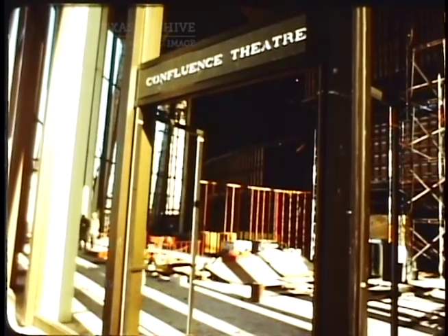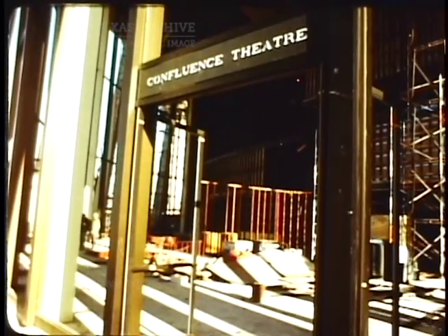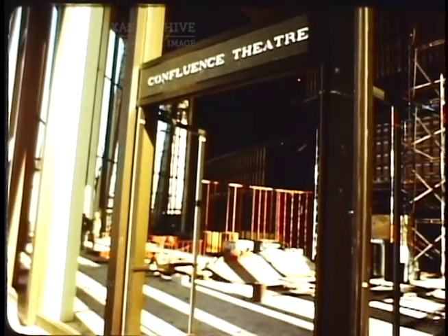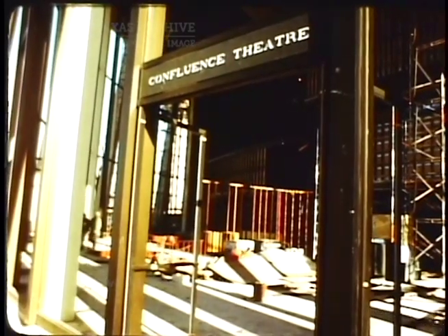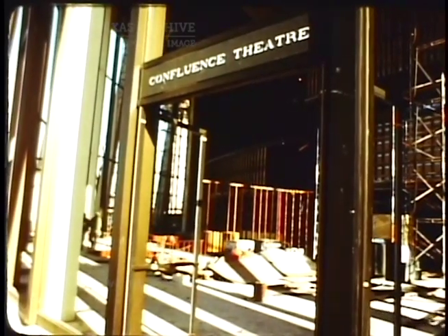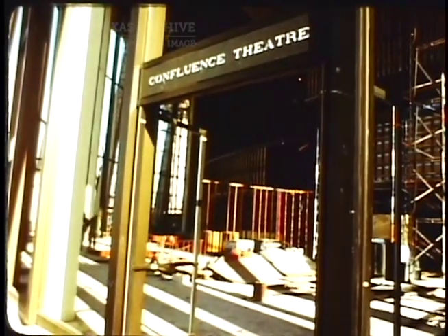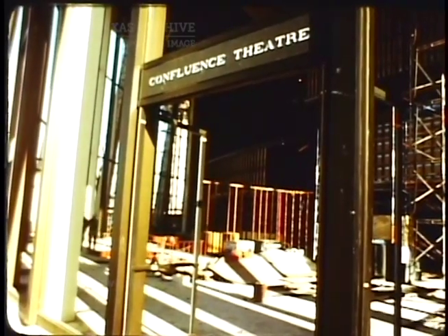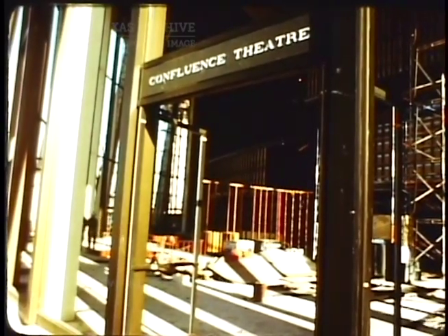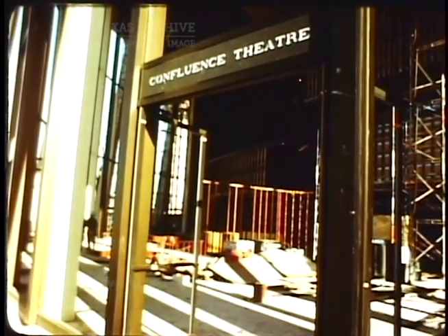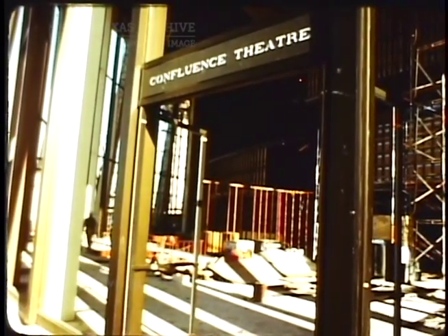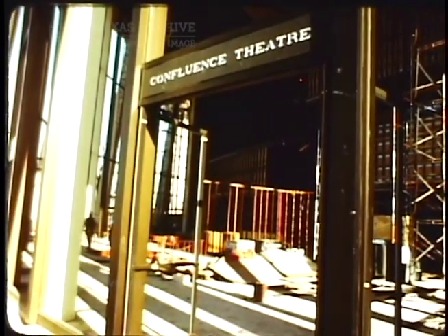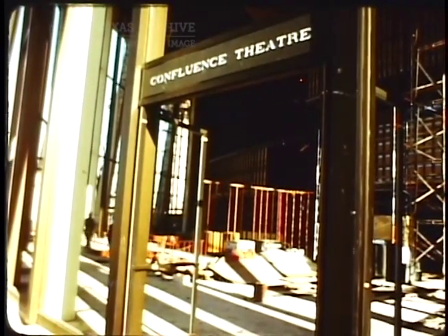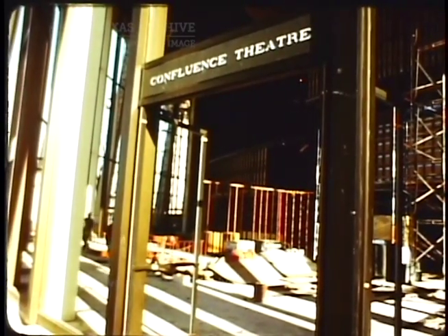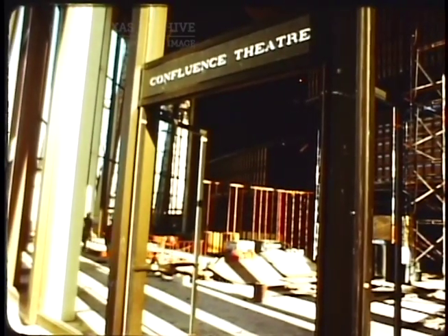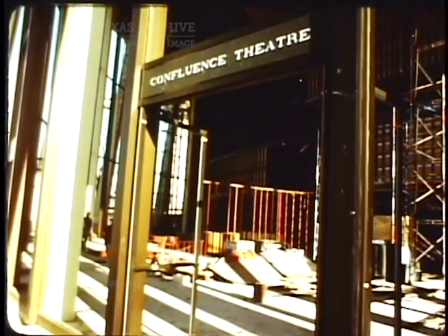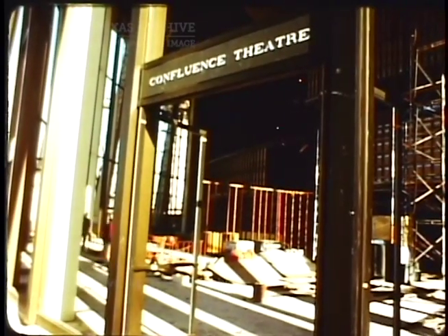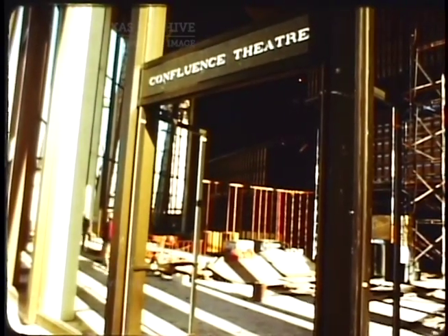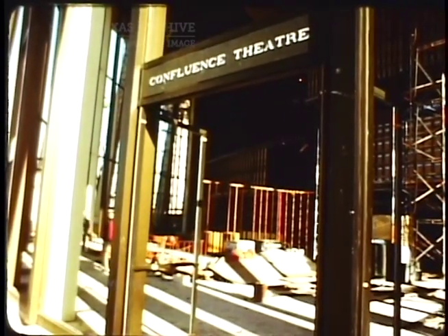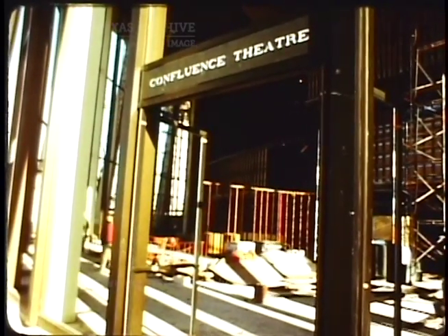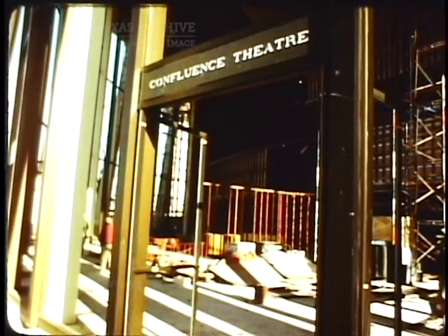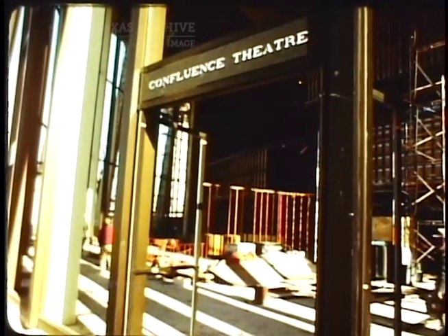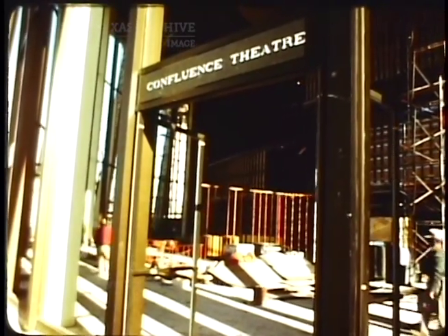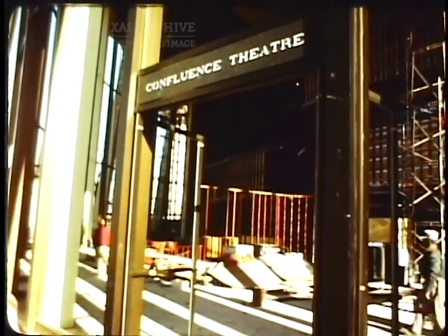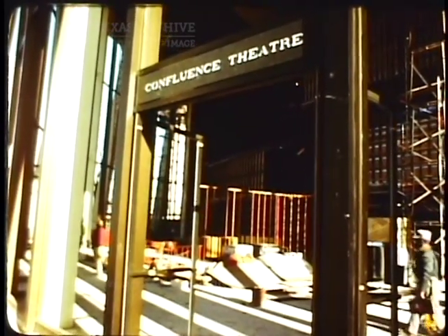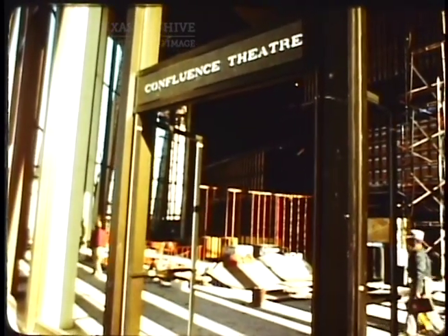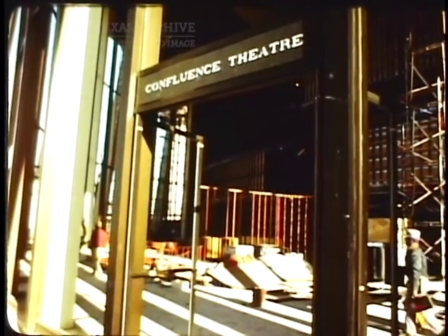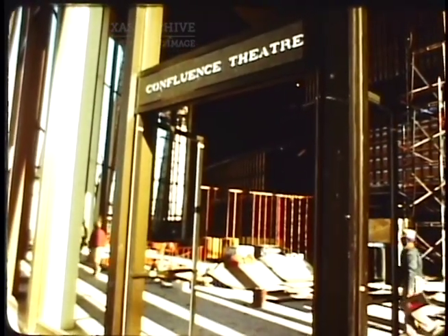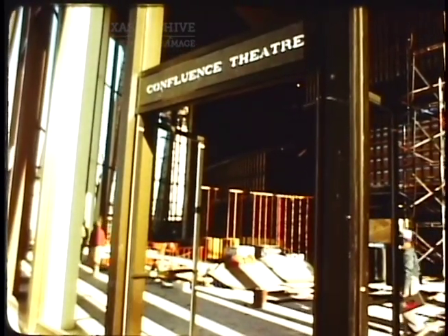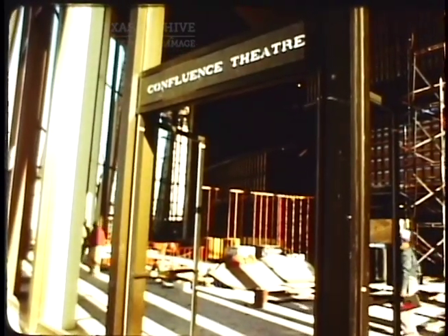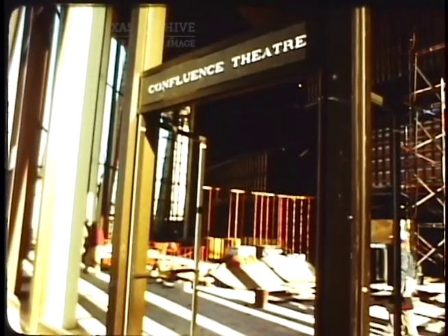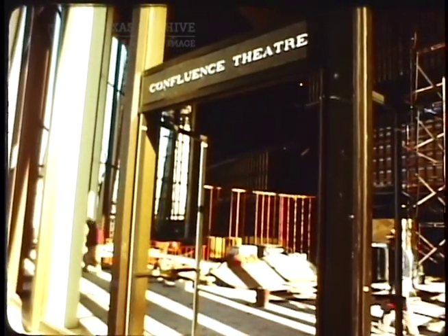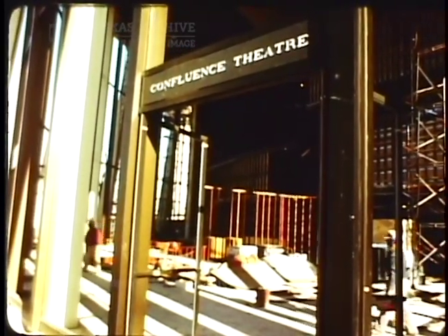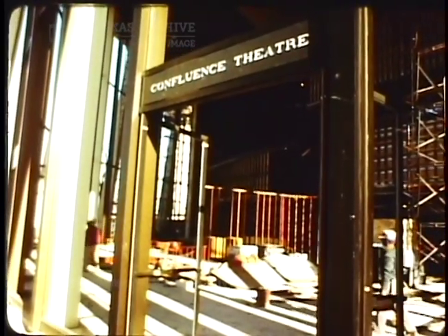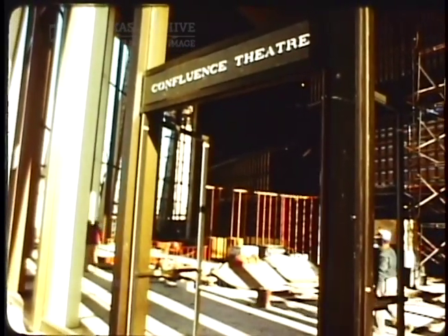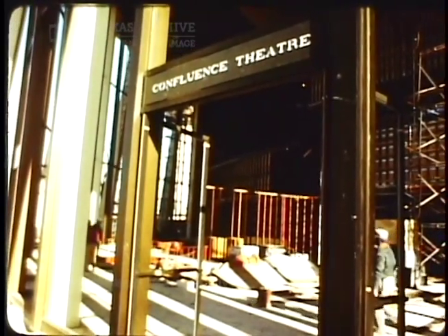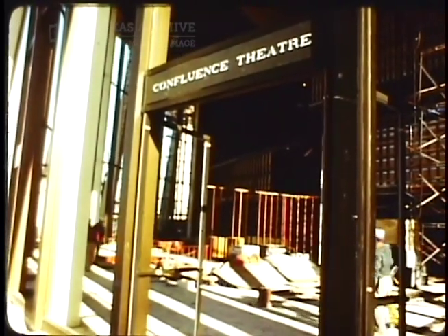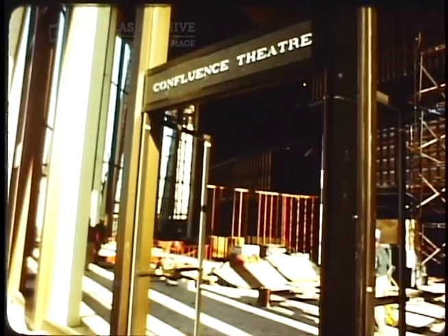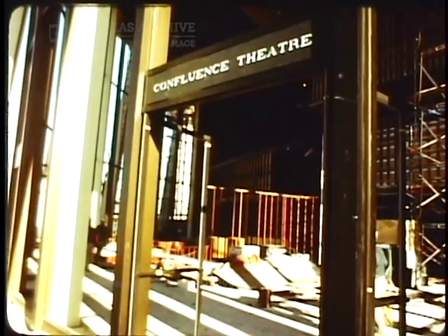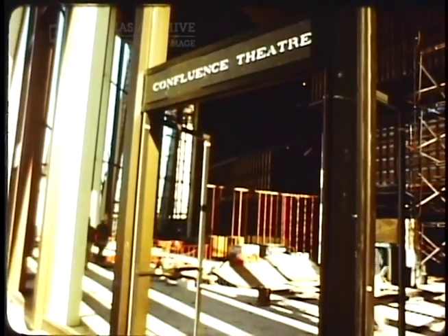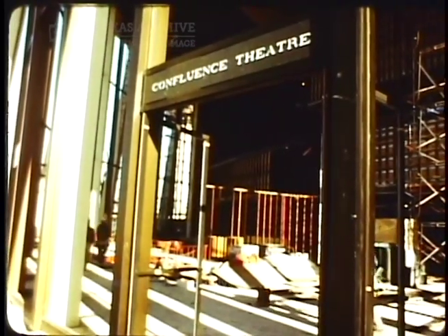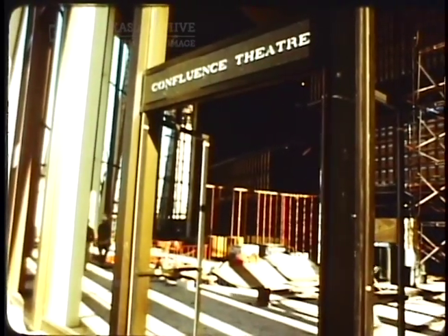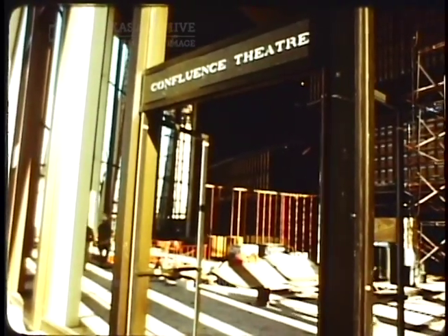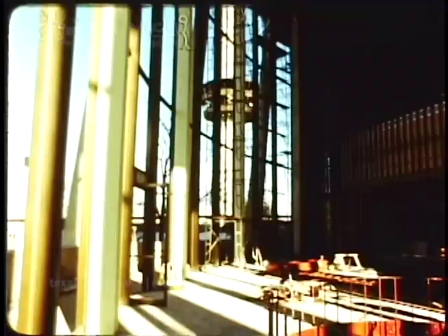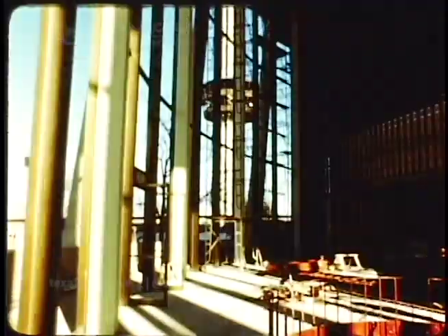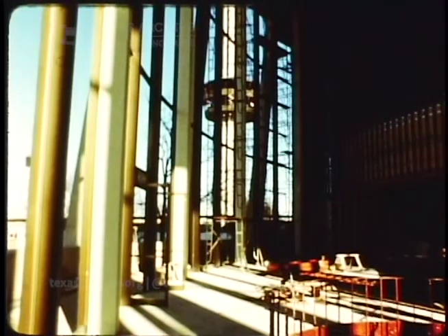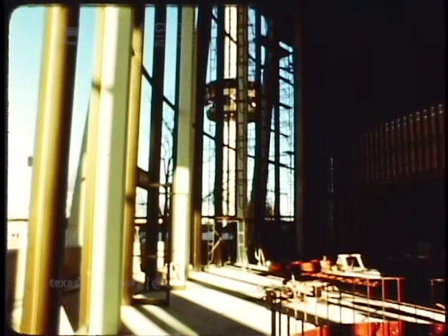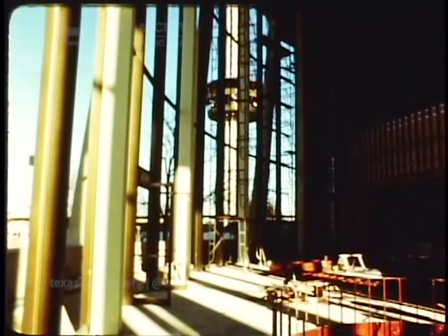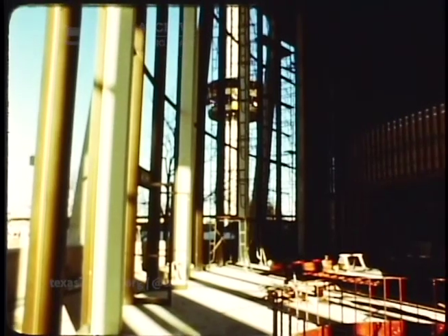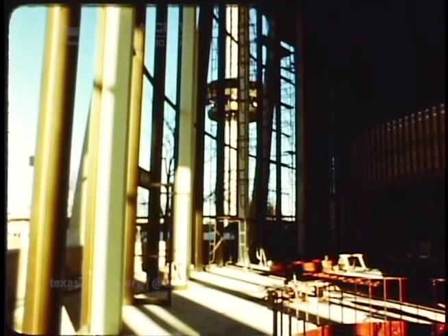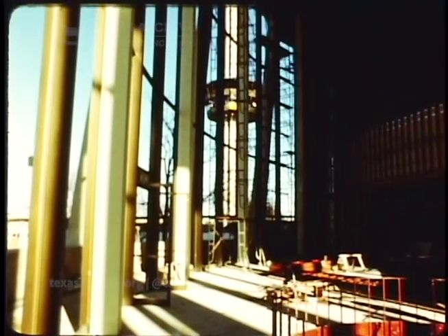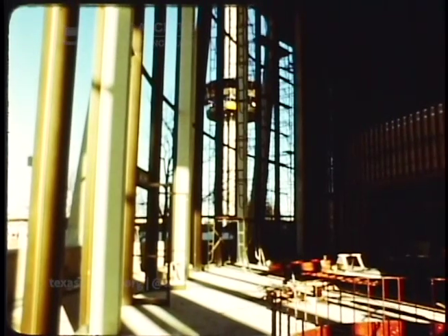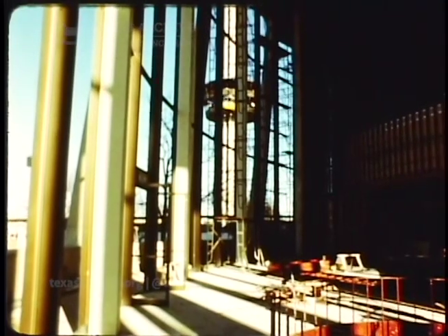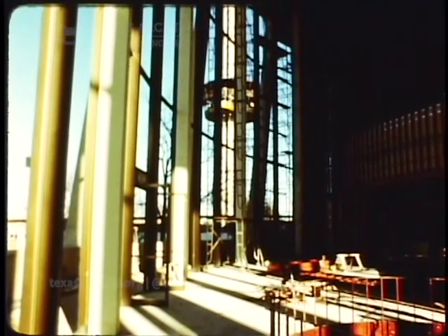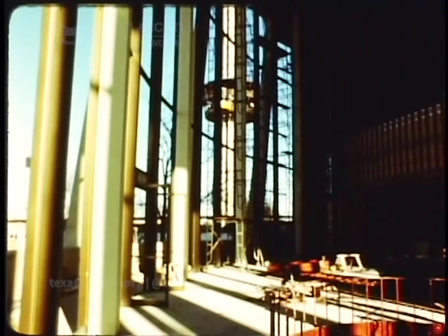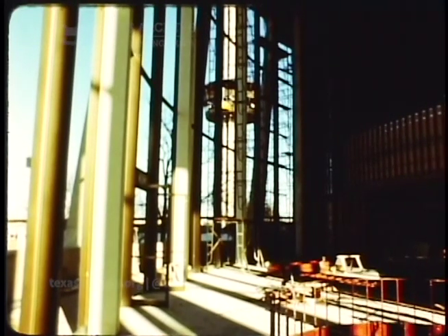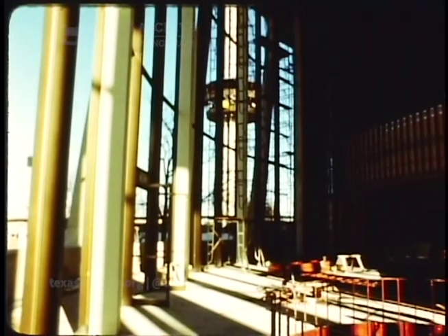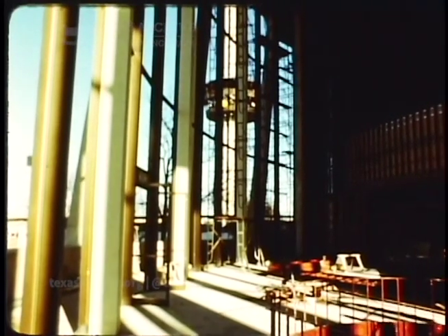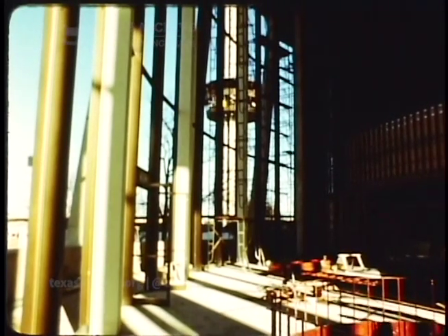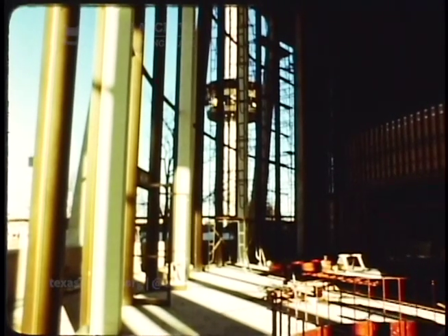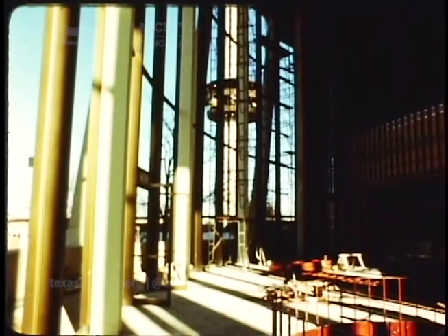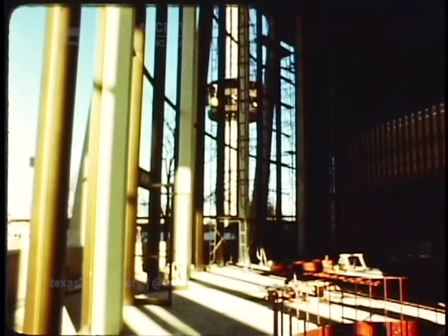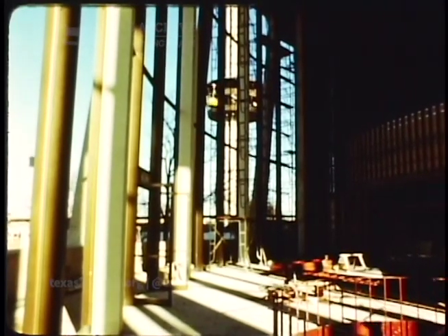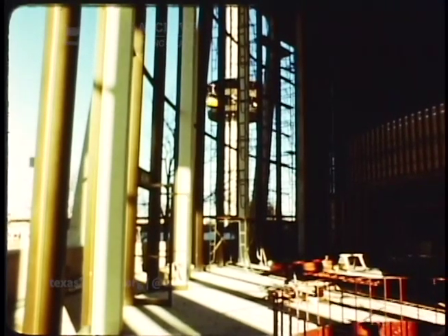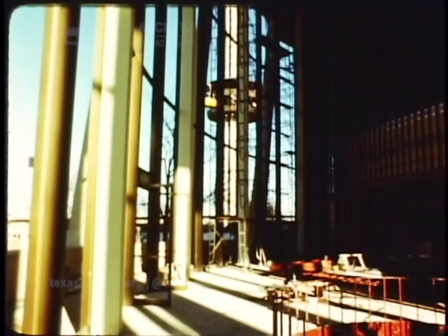Actually, there will be a 20-minute movie in this theater which will depict the theme of the fair: confluence of civilizations in the Americas.